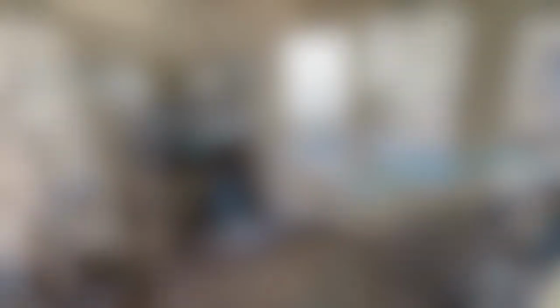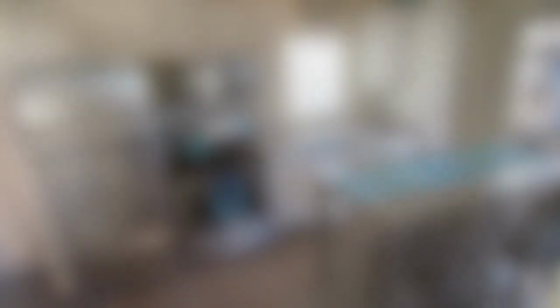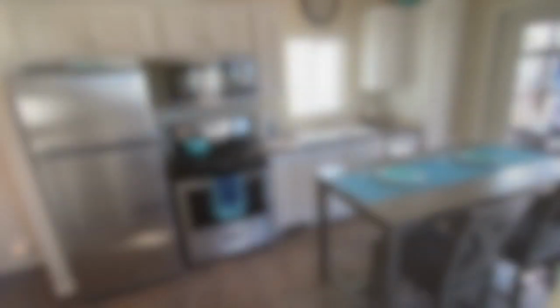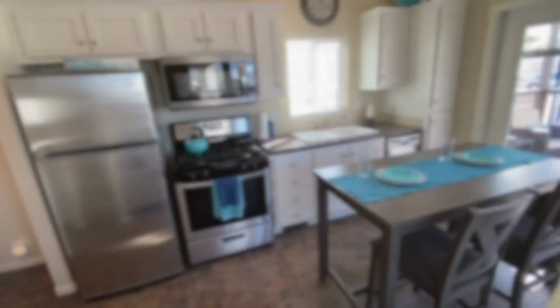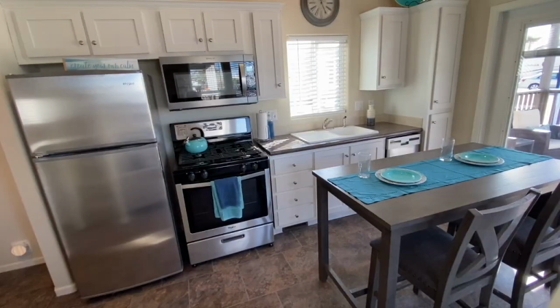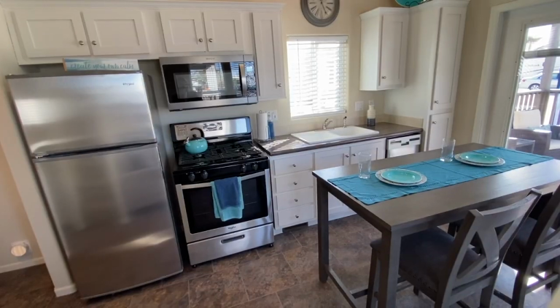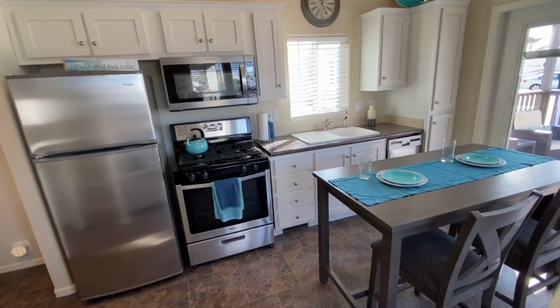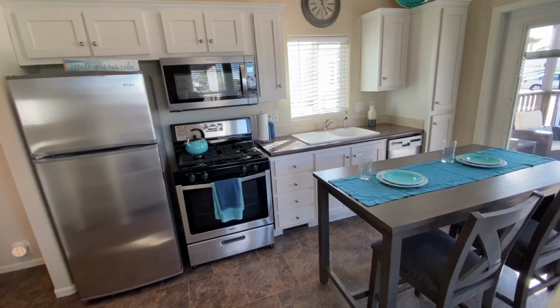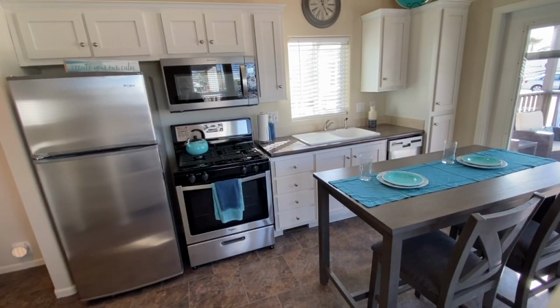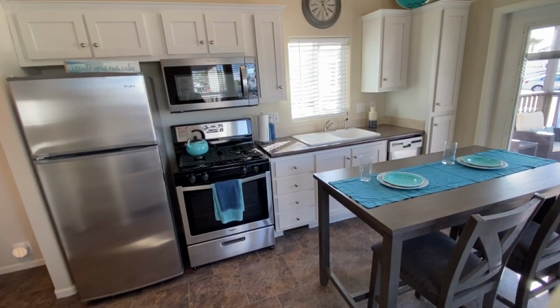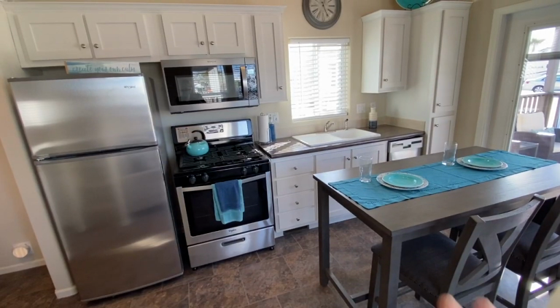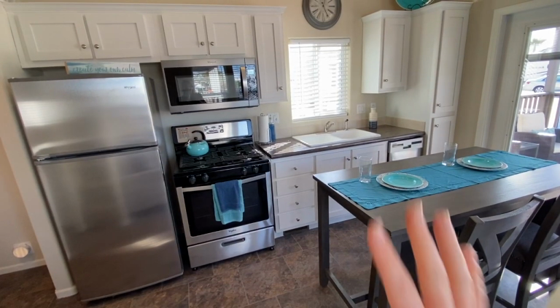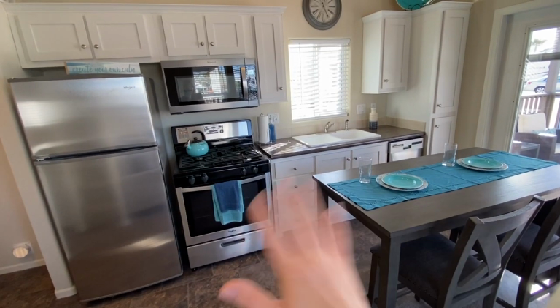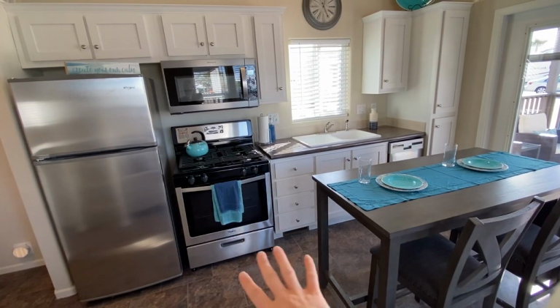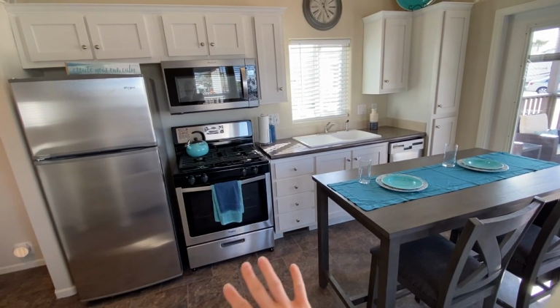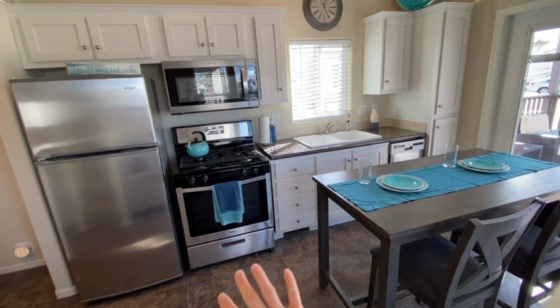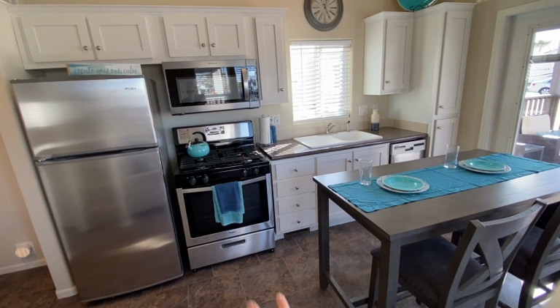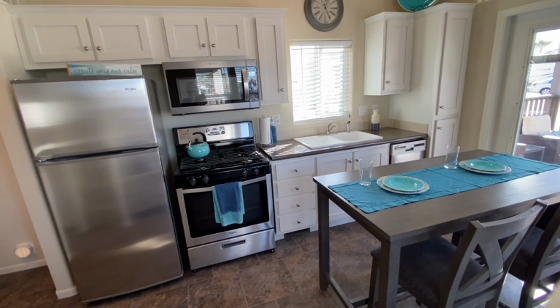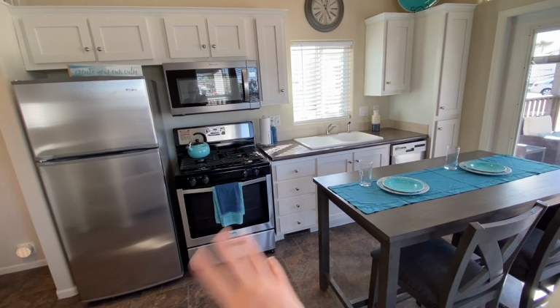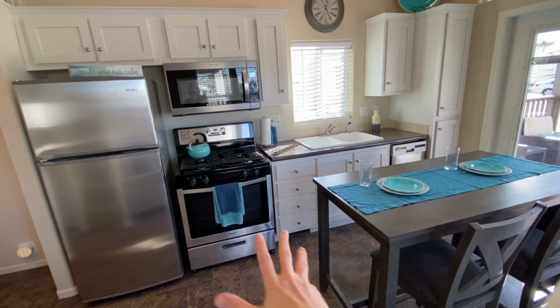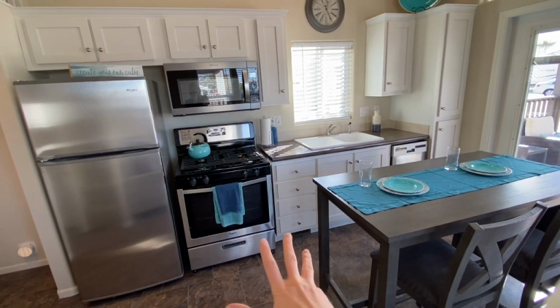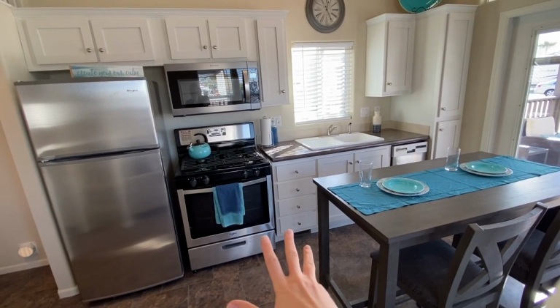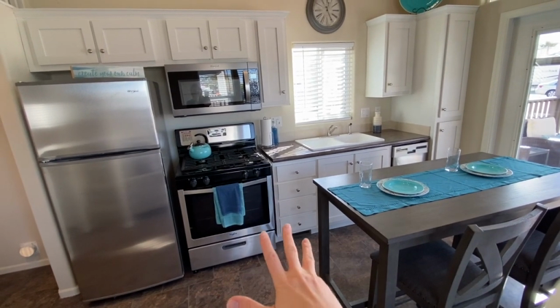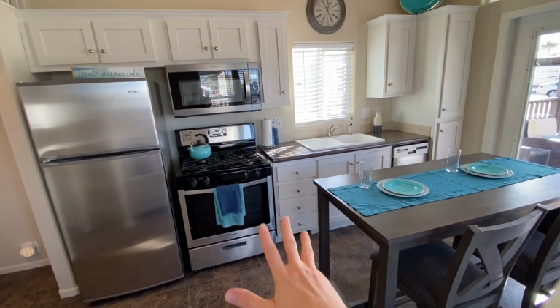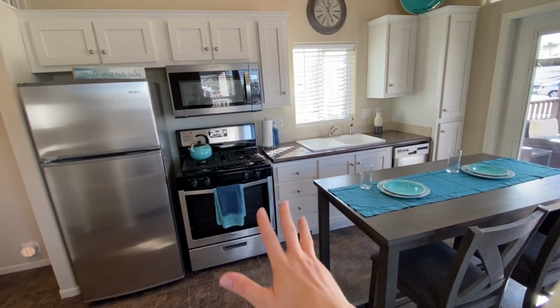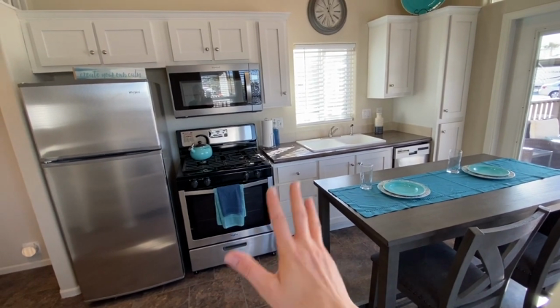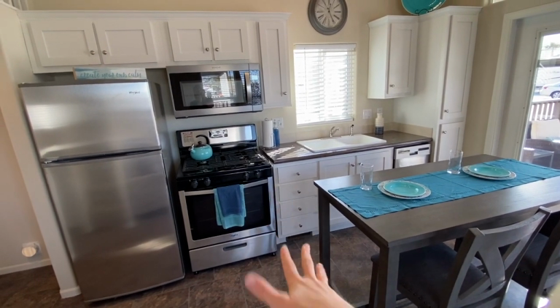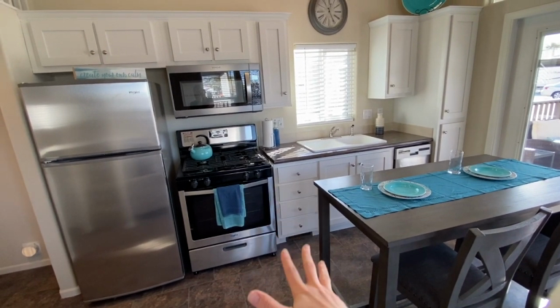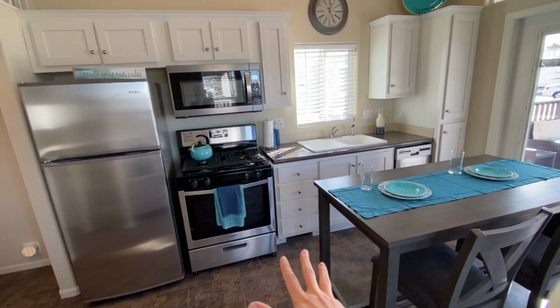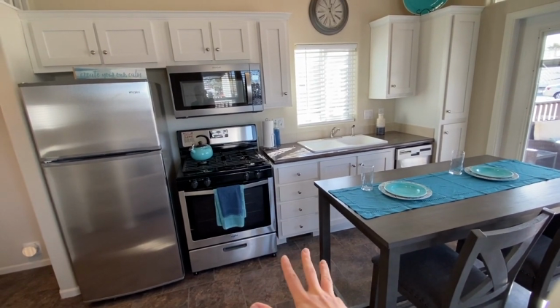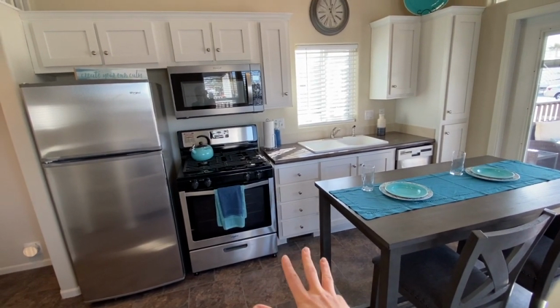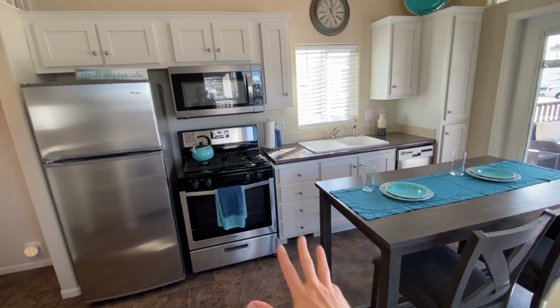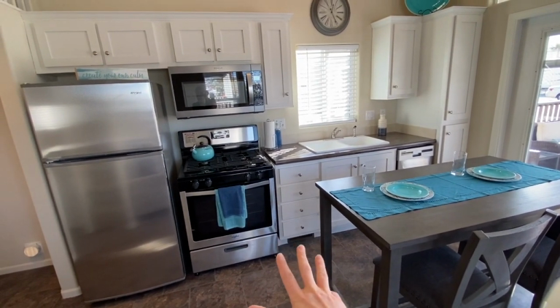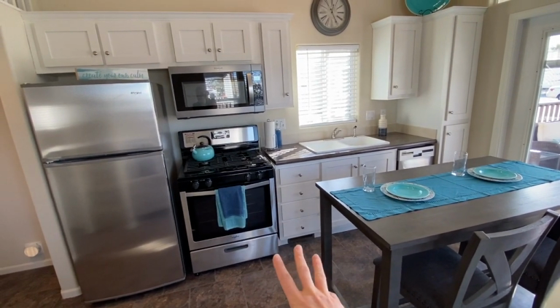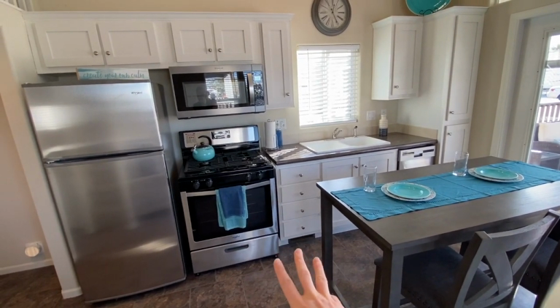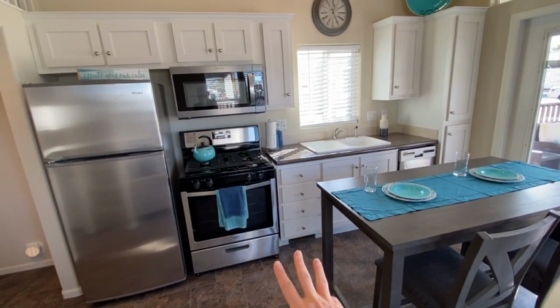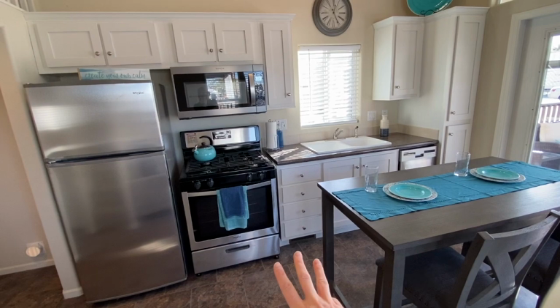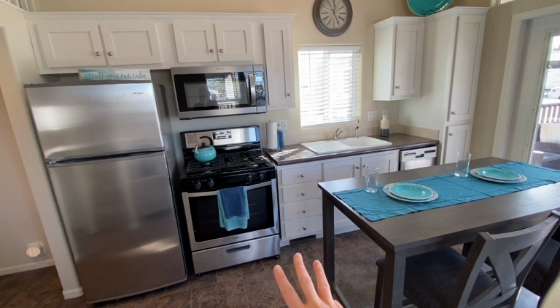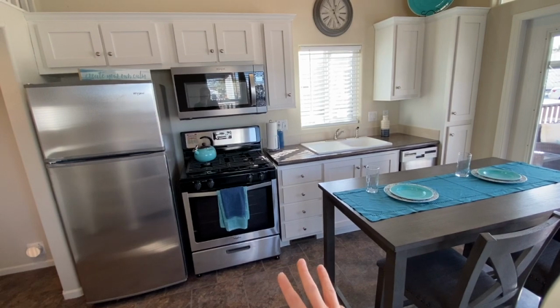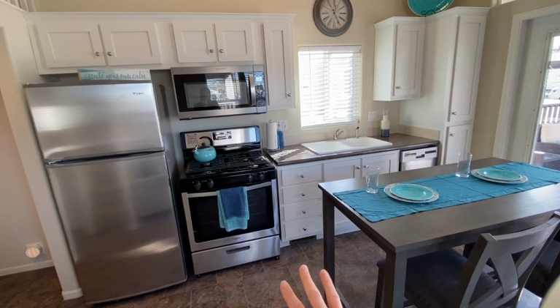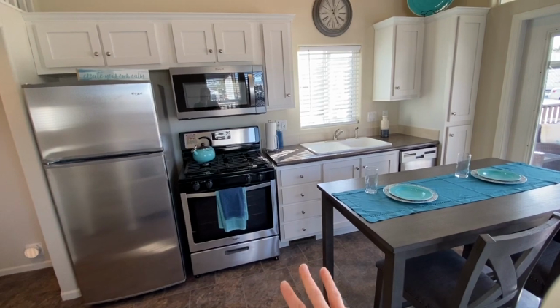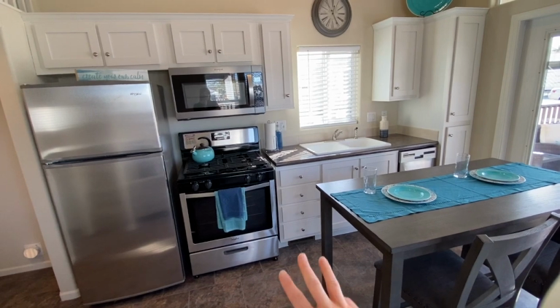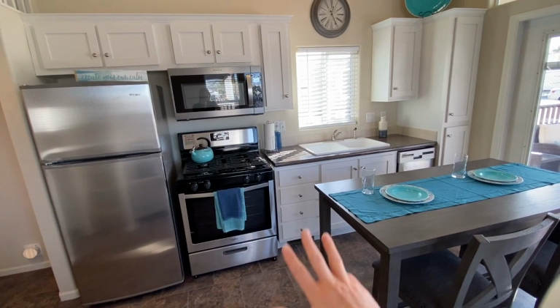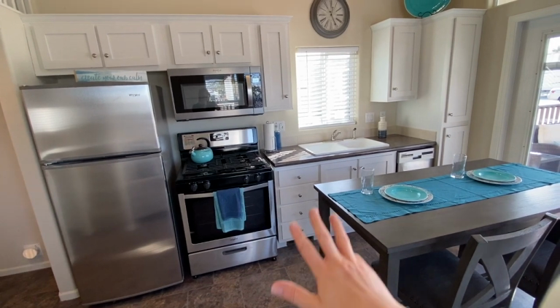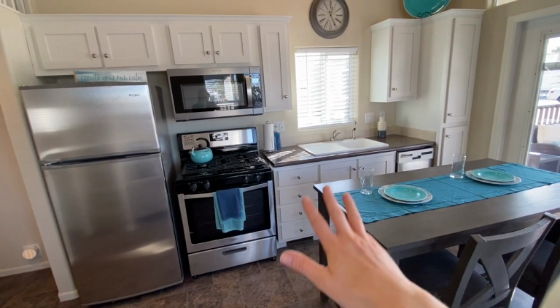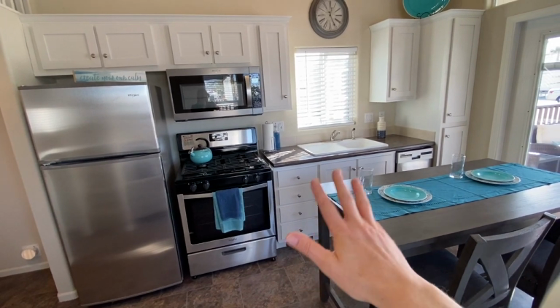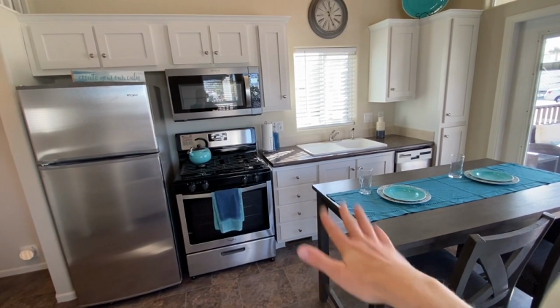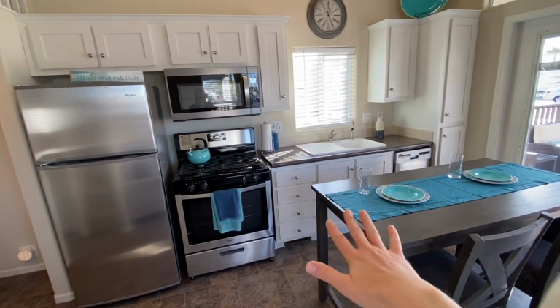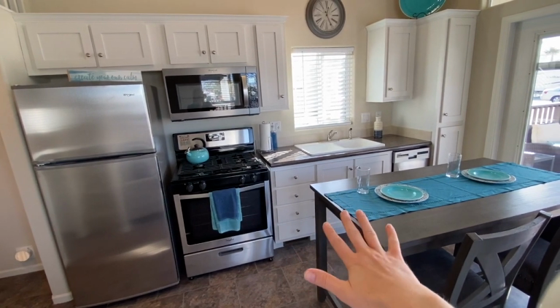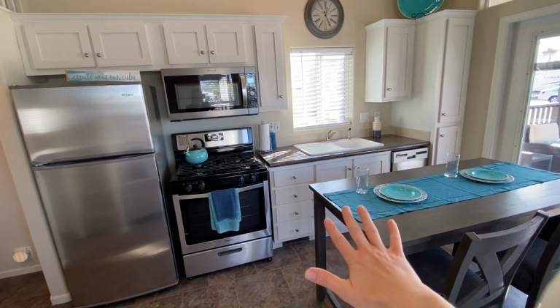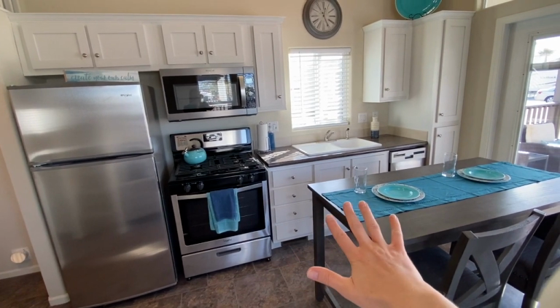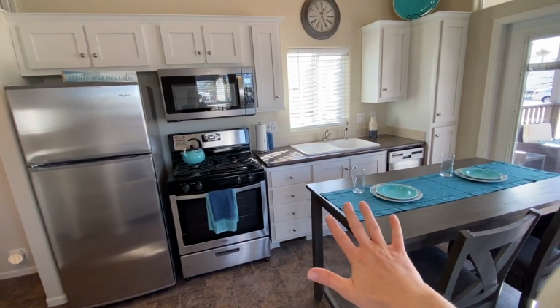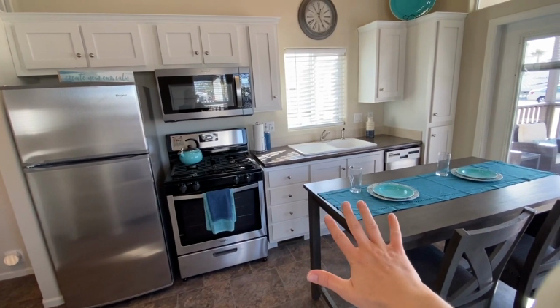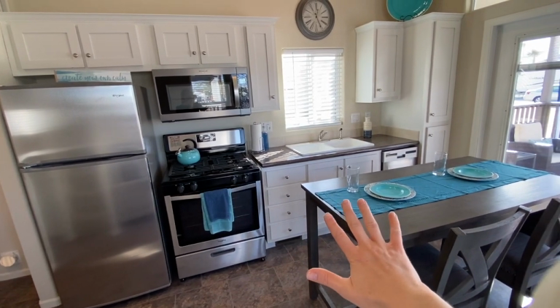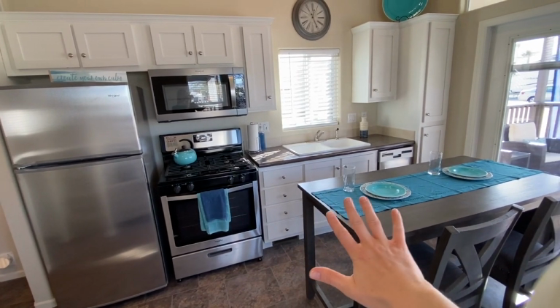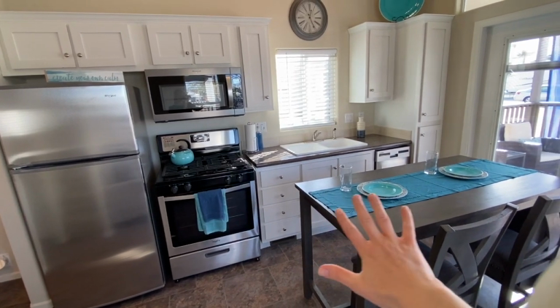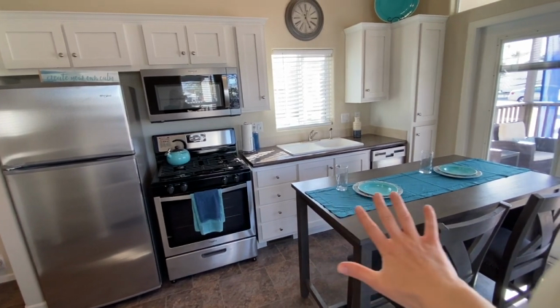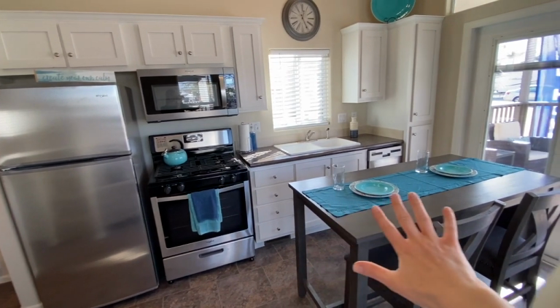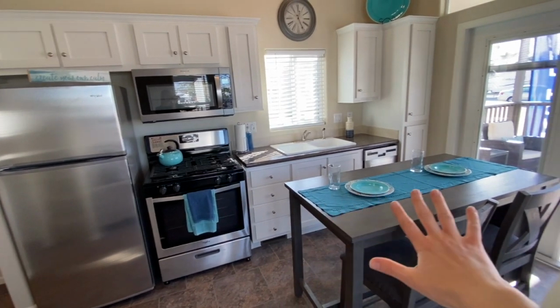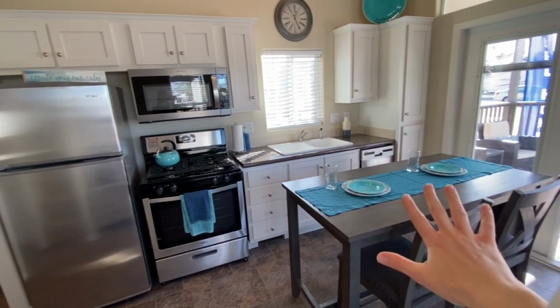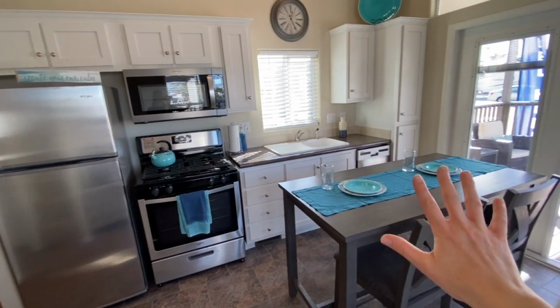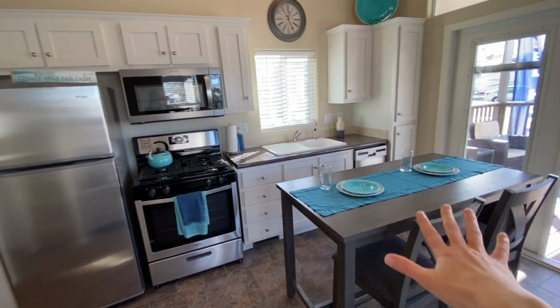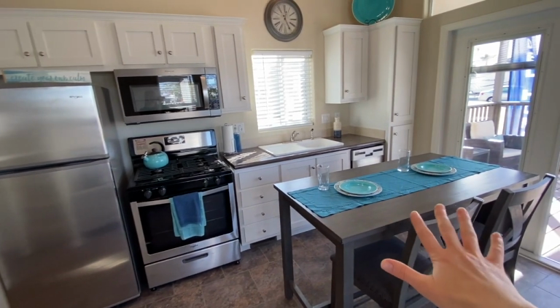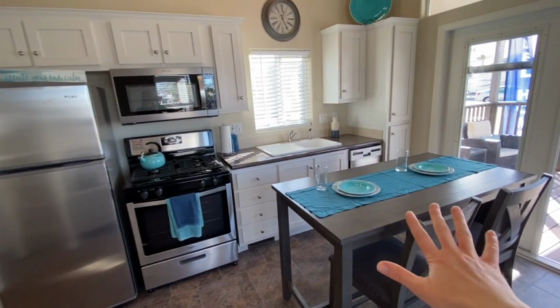On the other side we have the kitchen with full-sized stainless steel appliances and white cabinets, as well as the table.